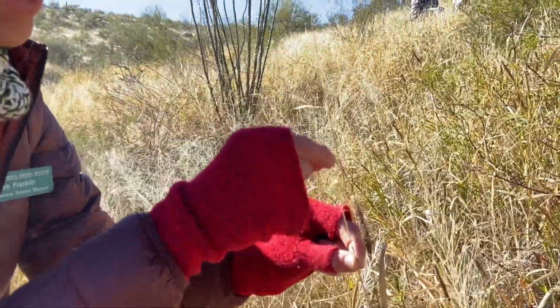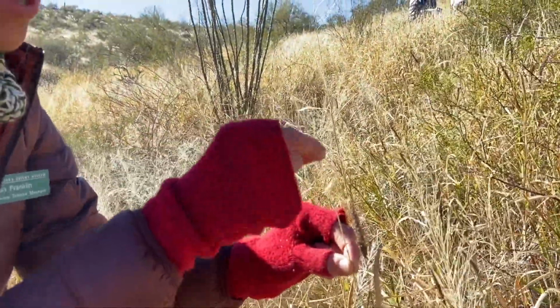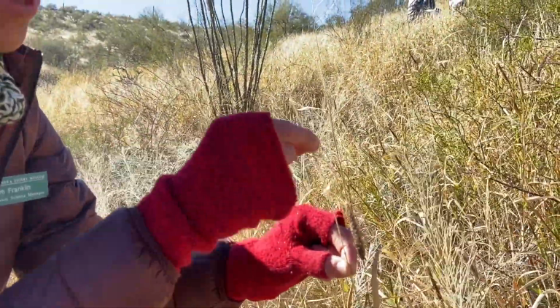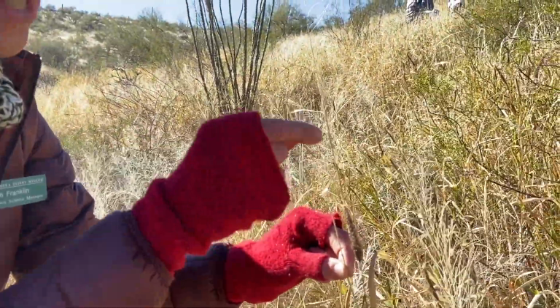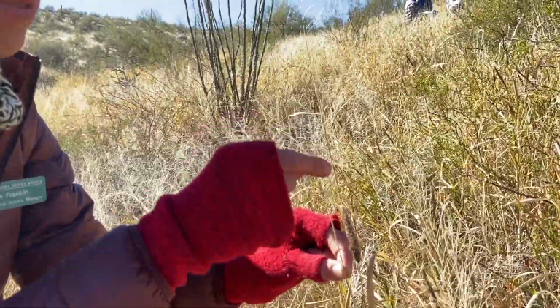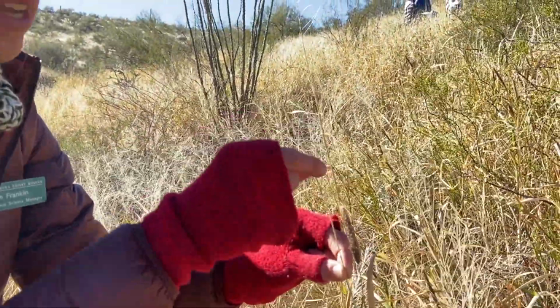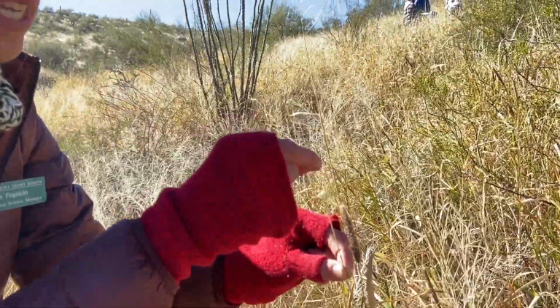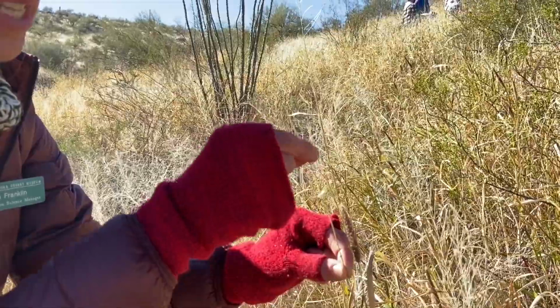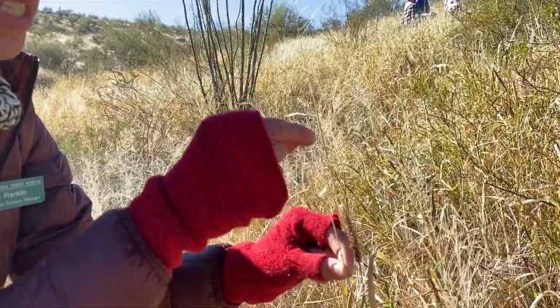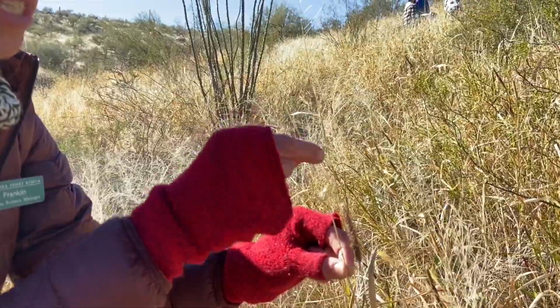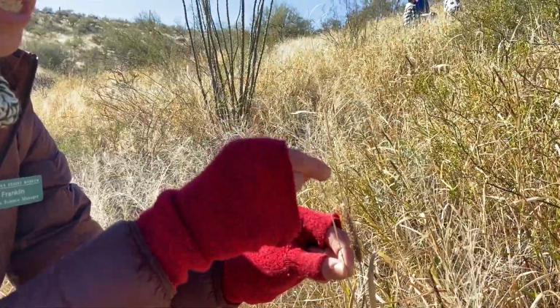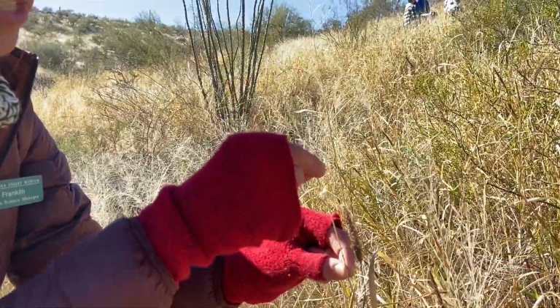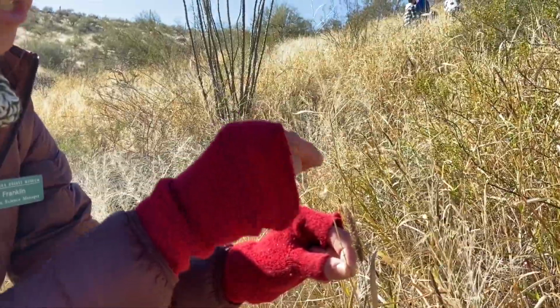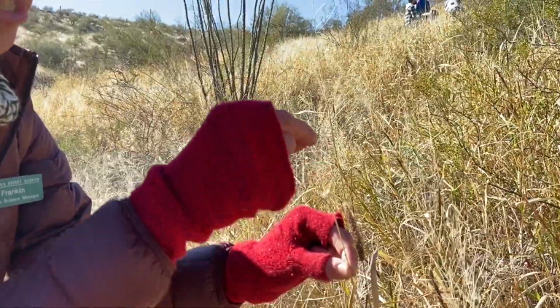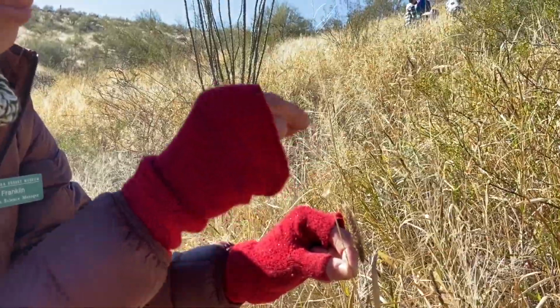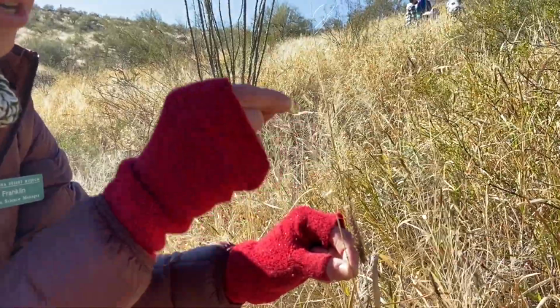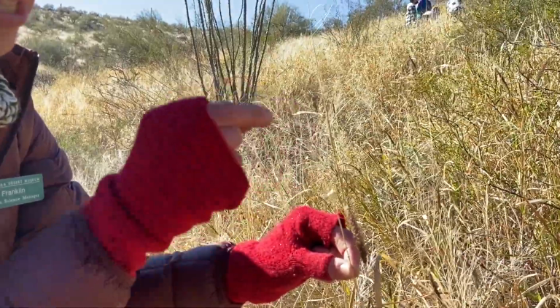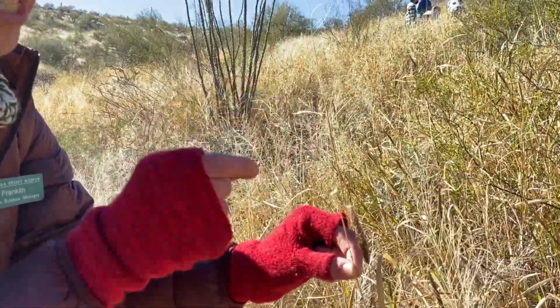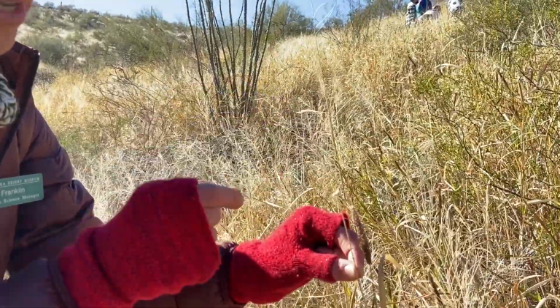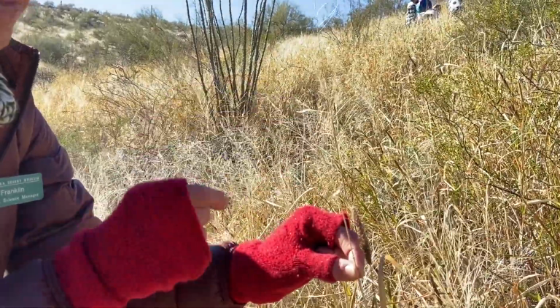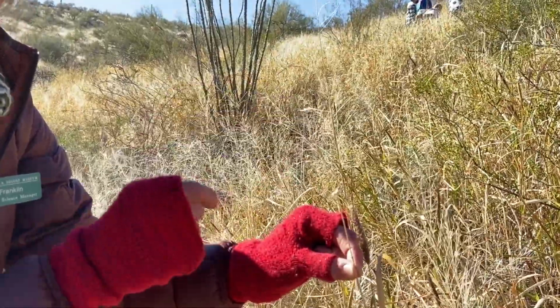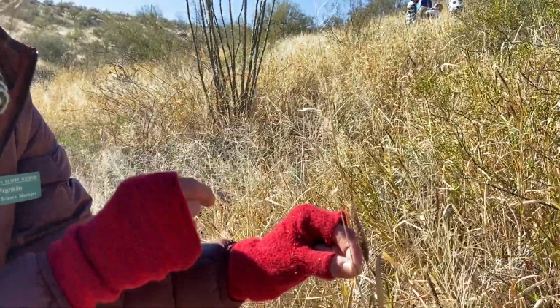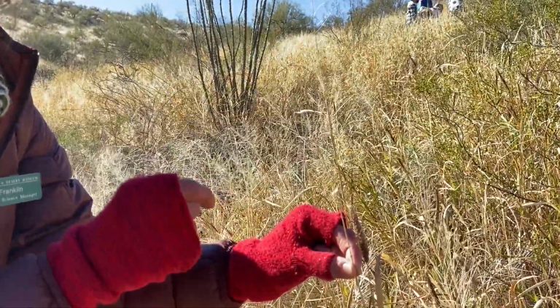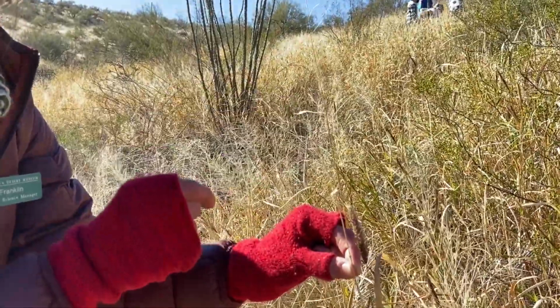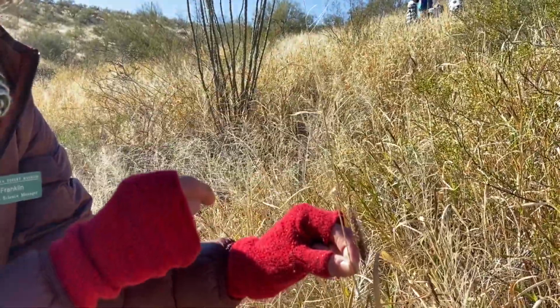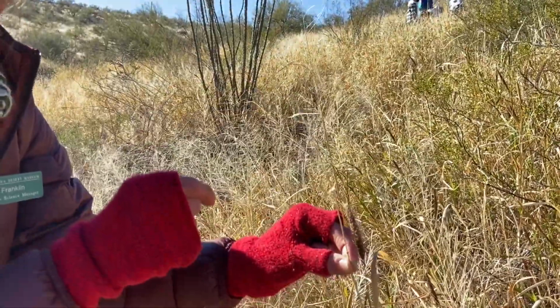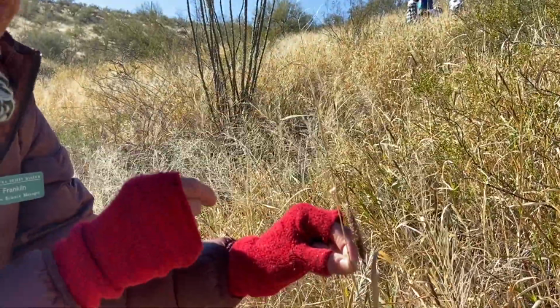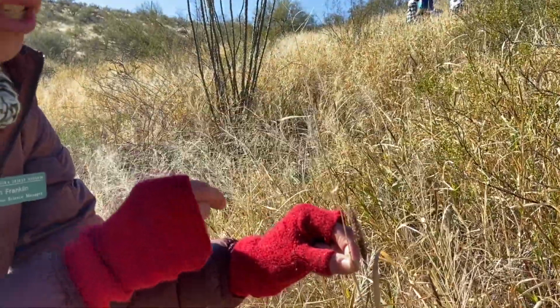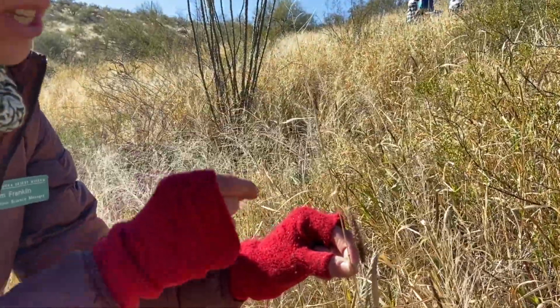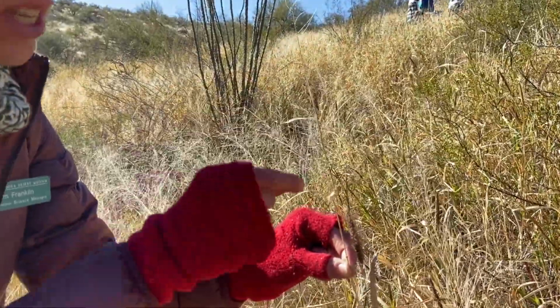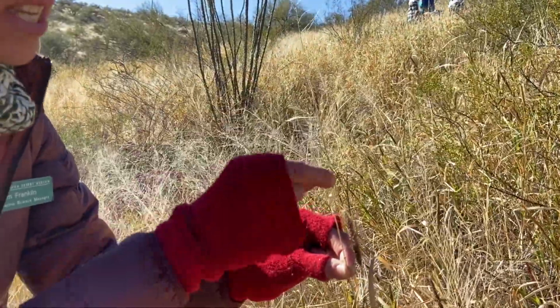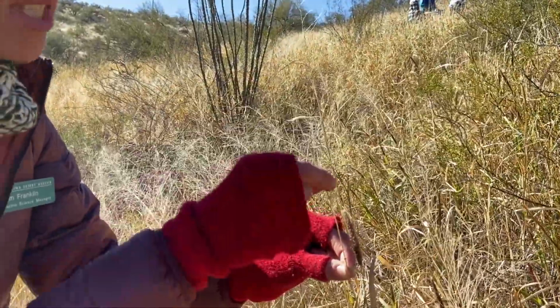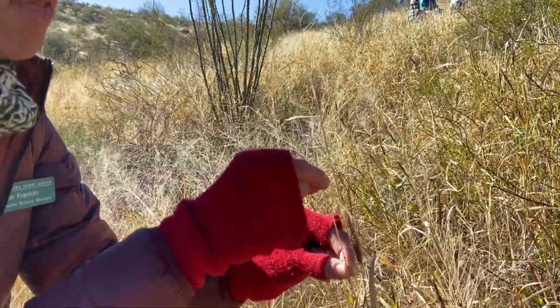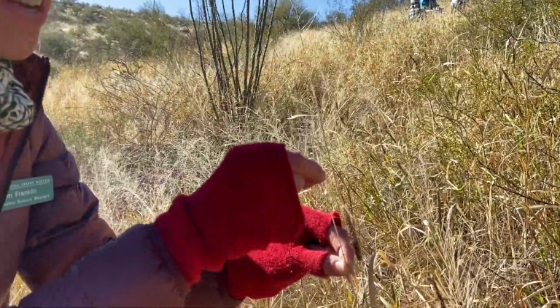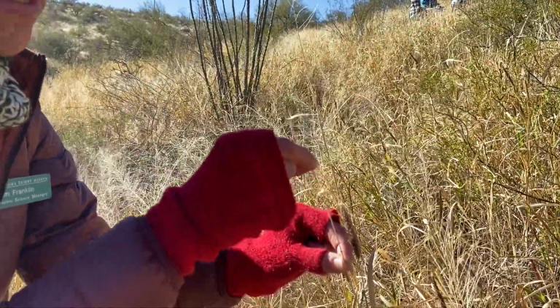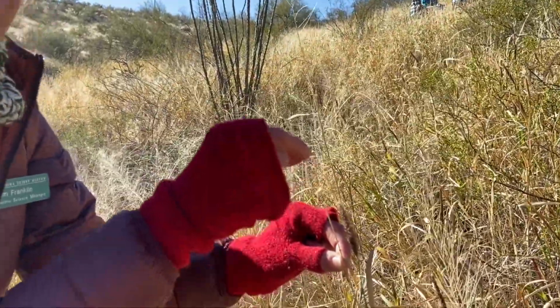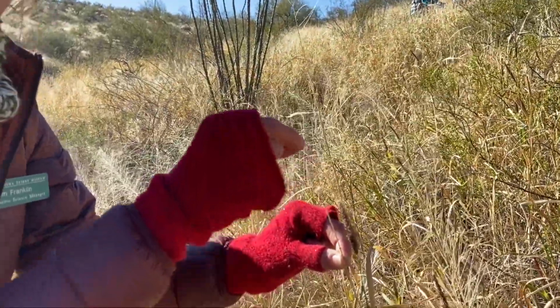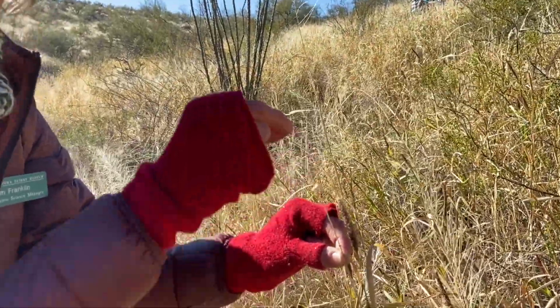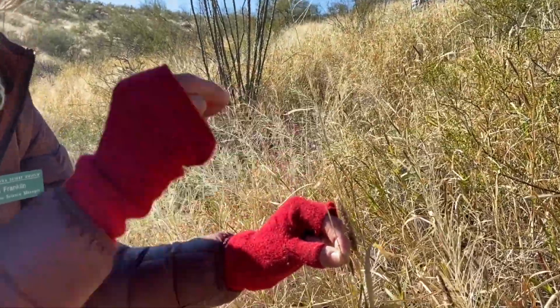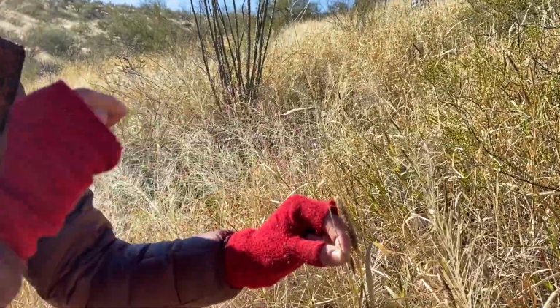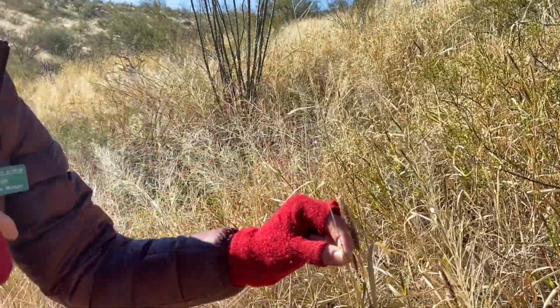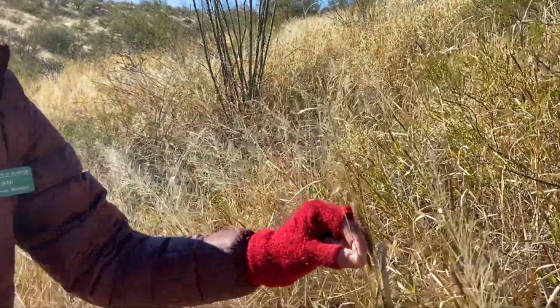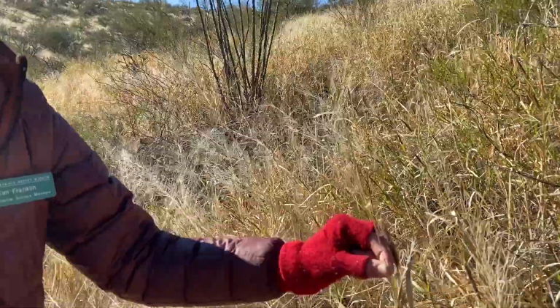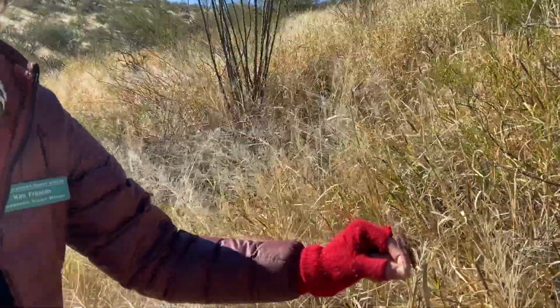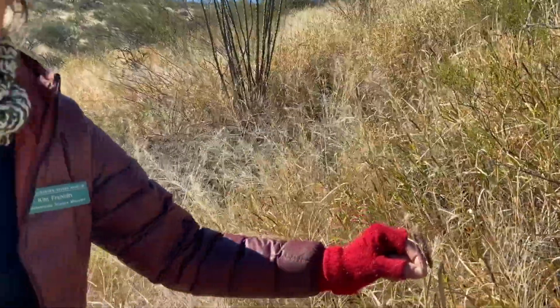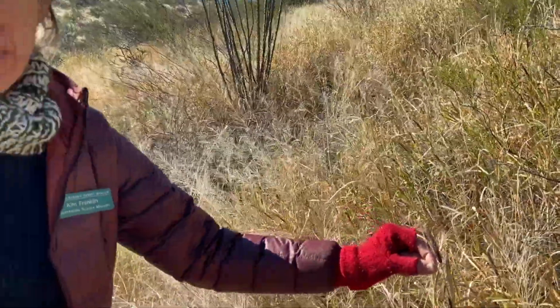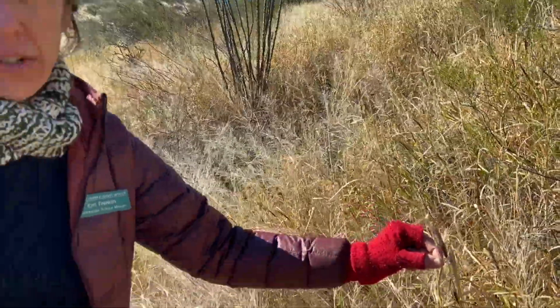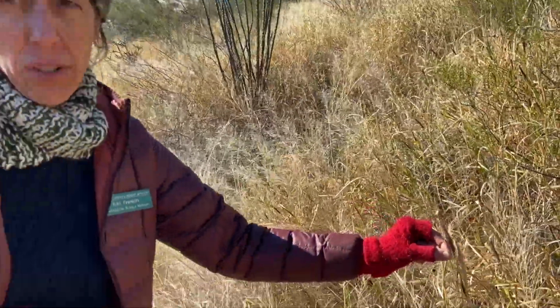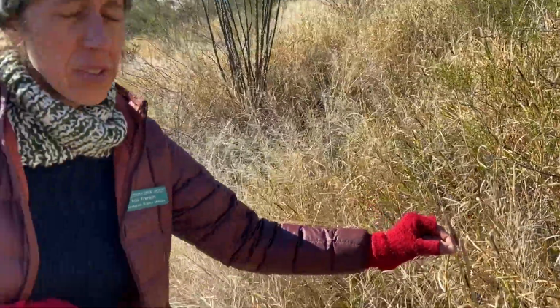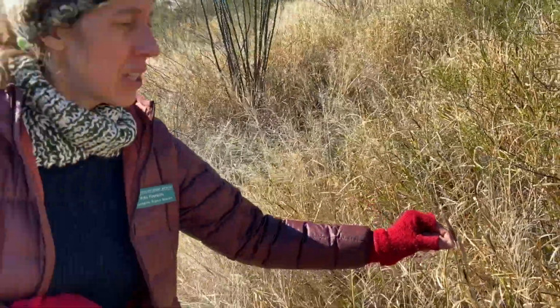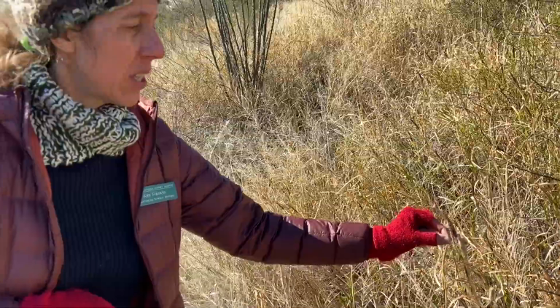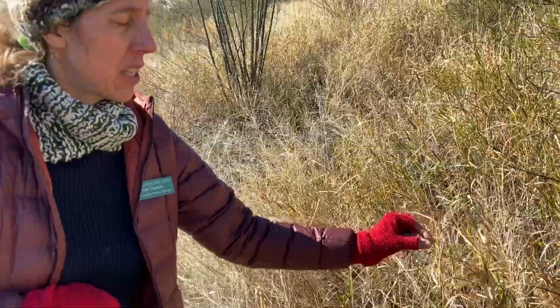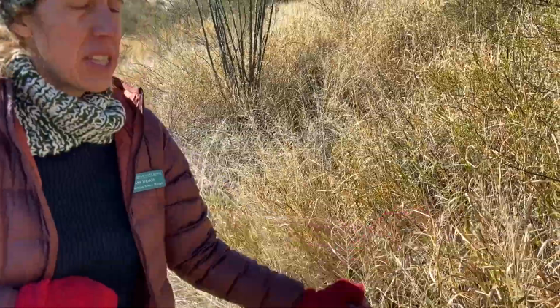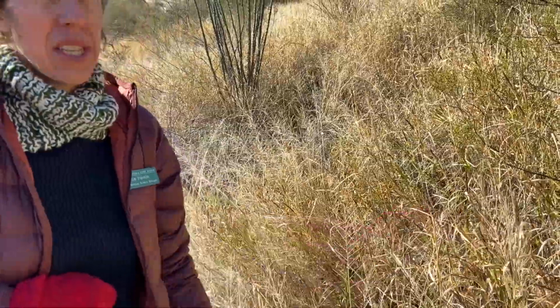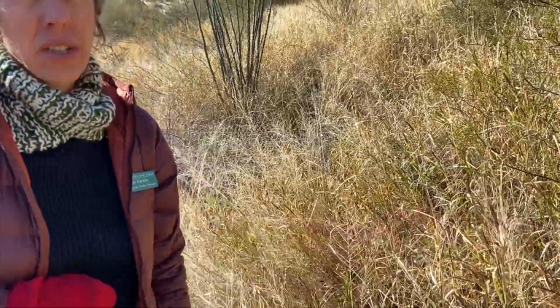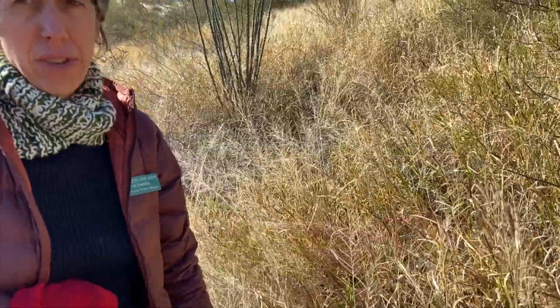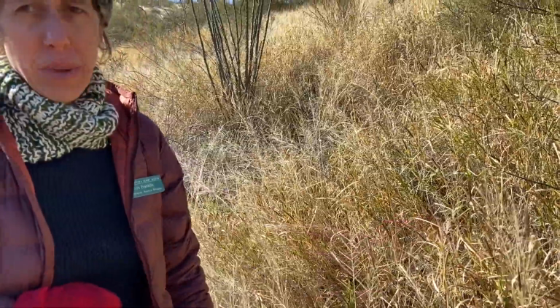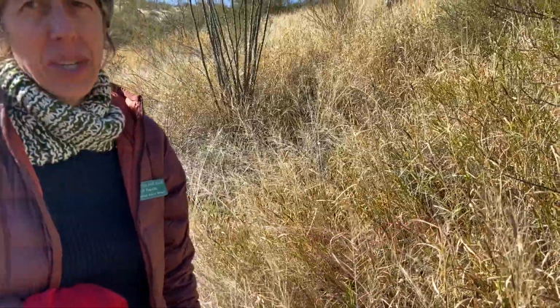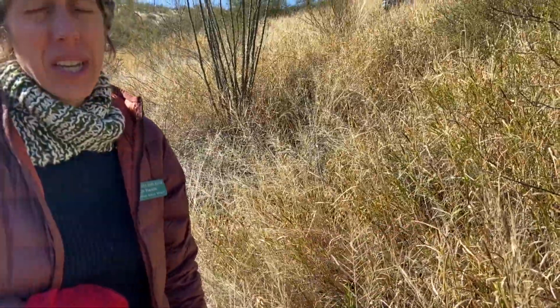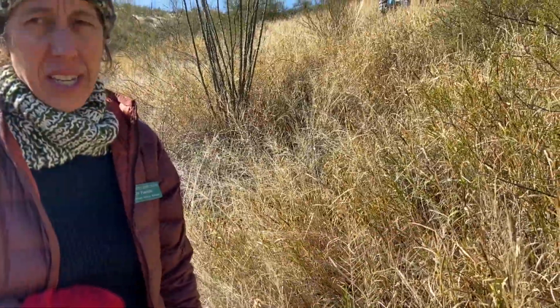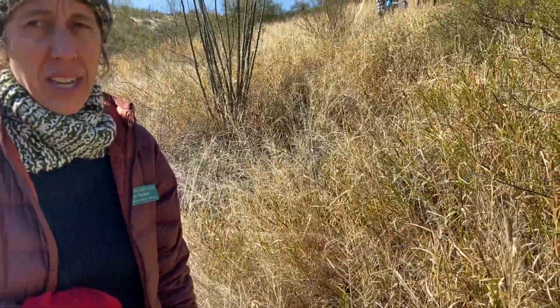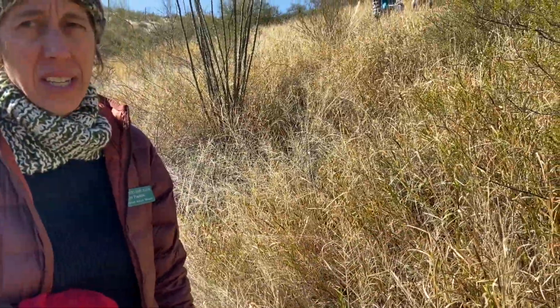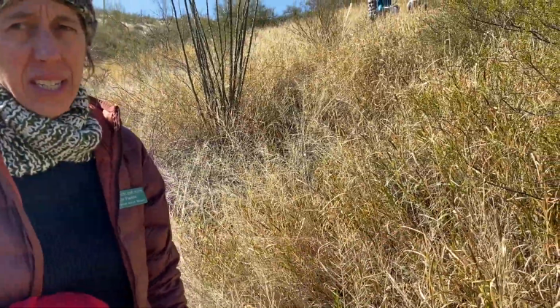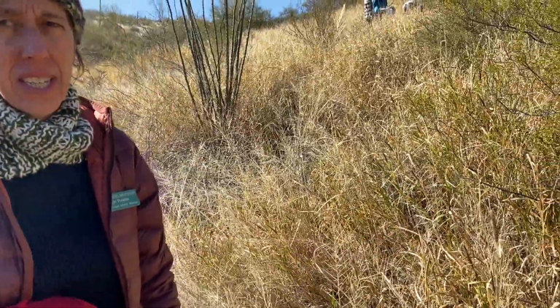We call this the rachis — it's just the part of the stem where the seeds attached. It's very rough. You run your fingers over it and that's a great way to ID it.